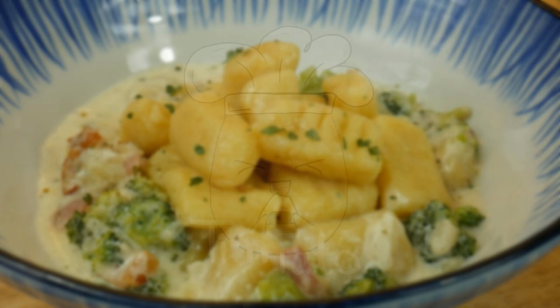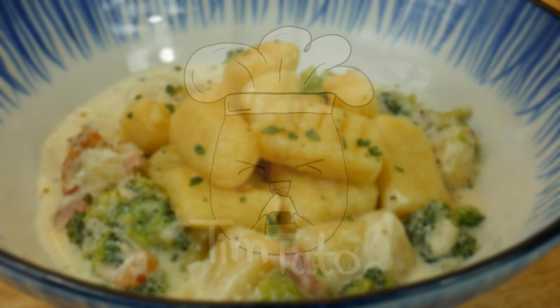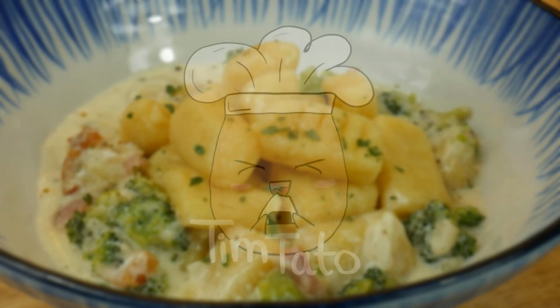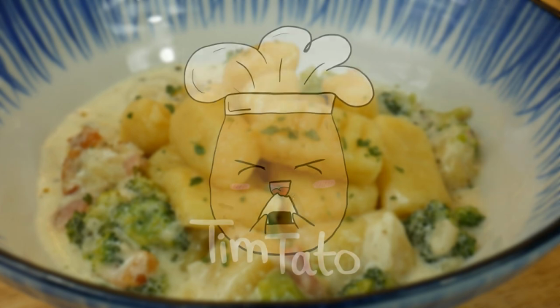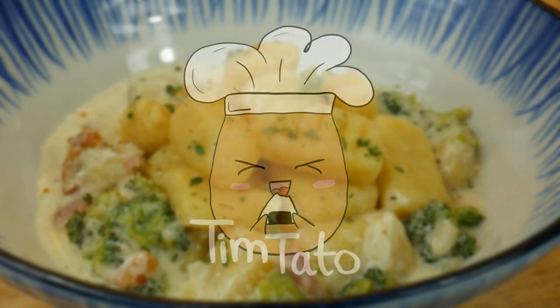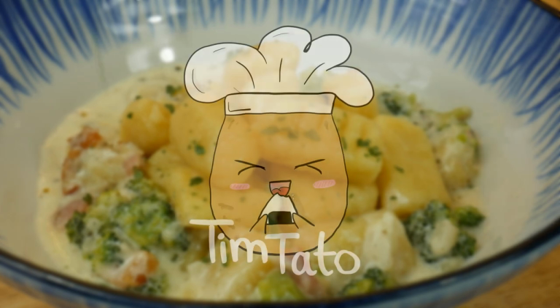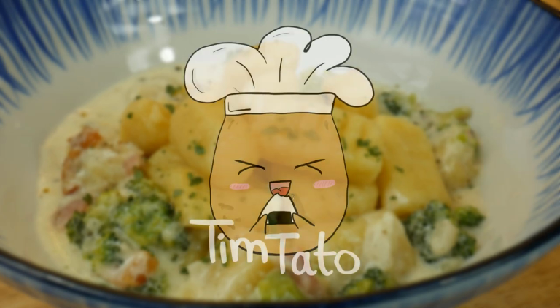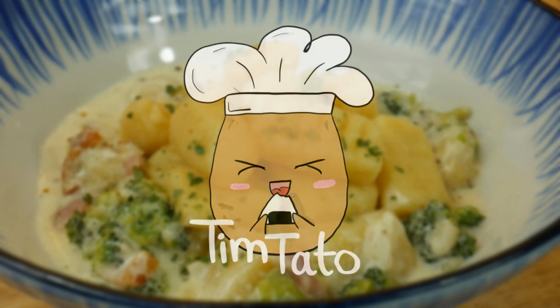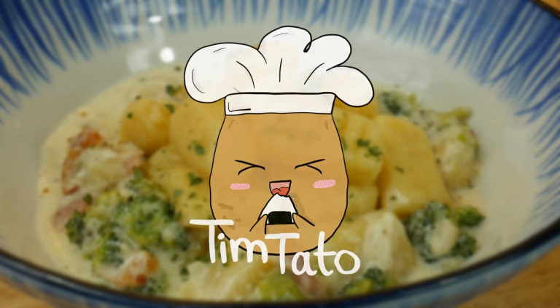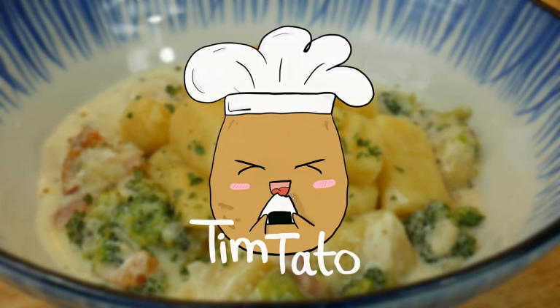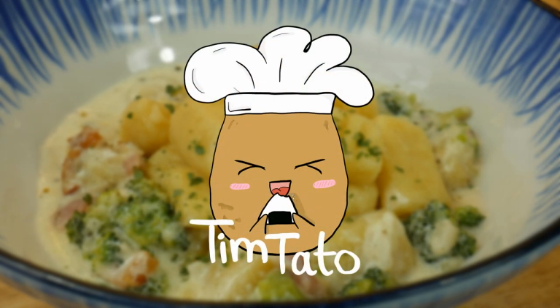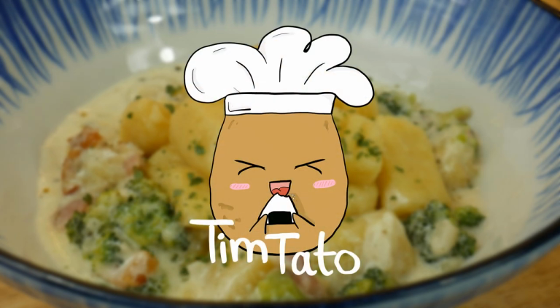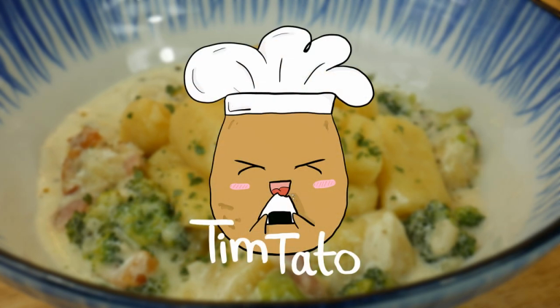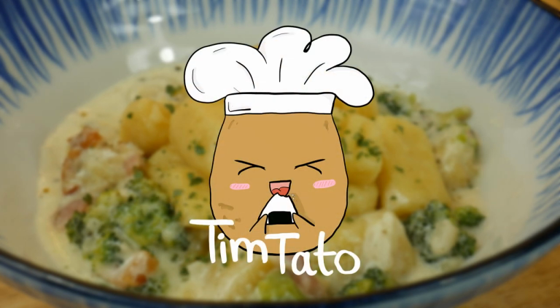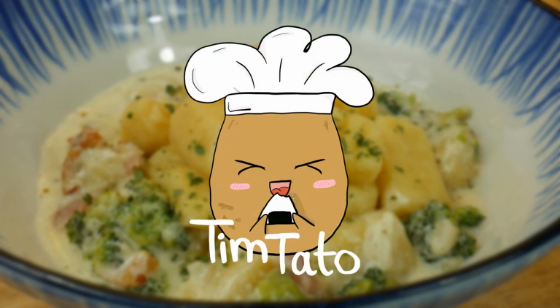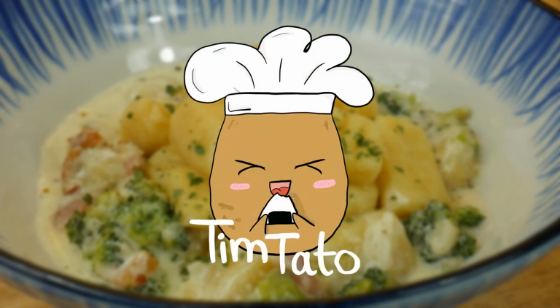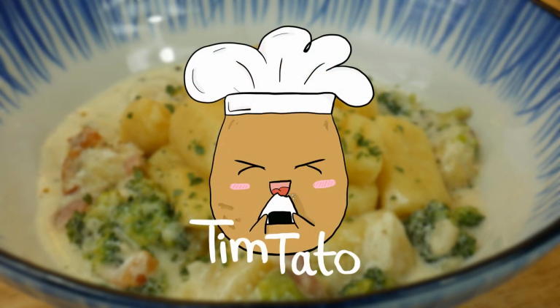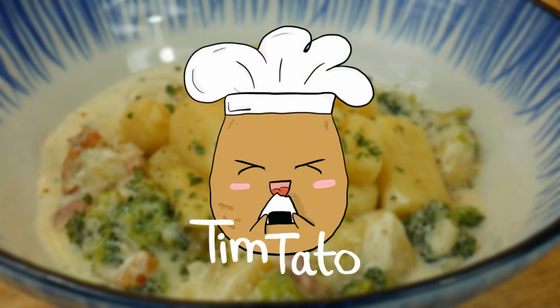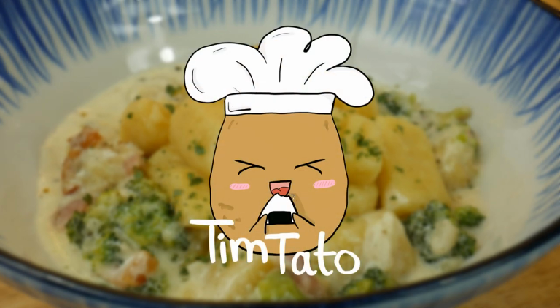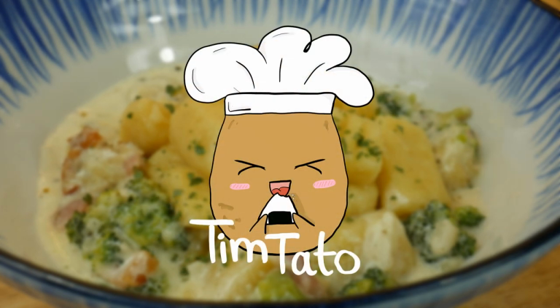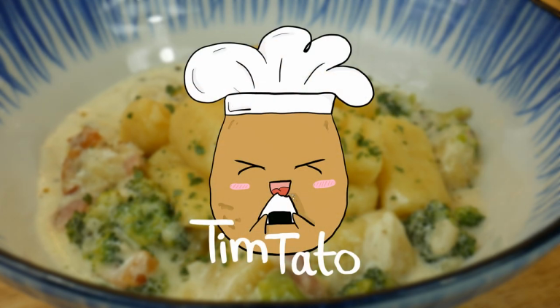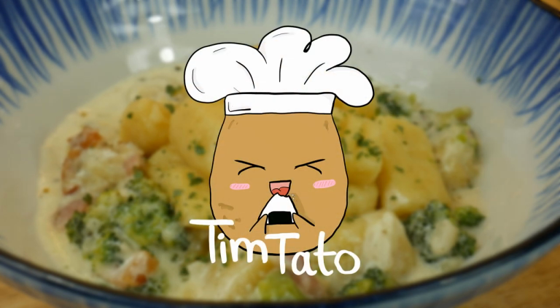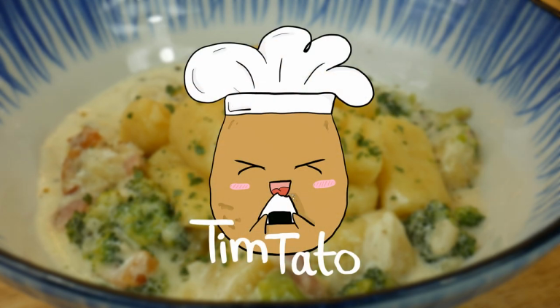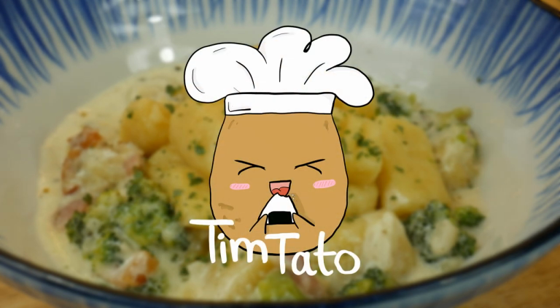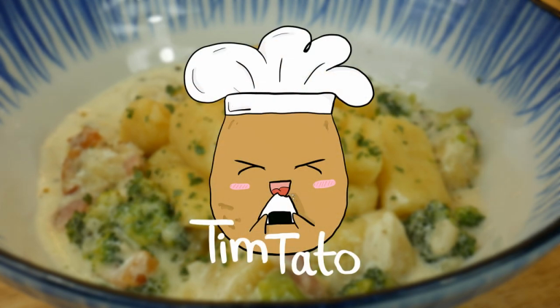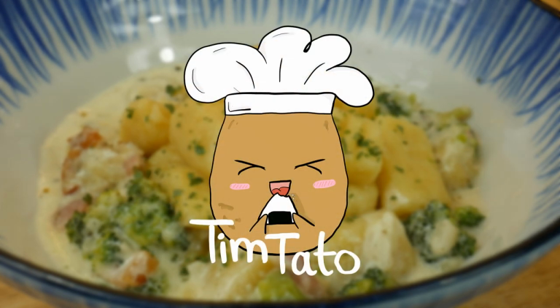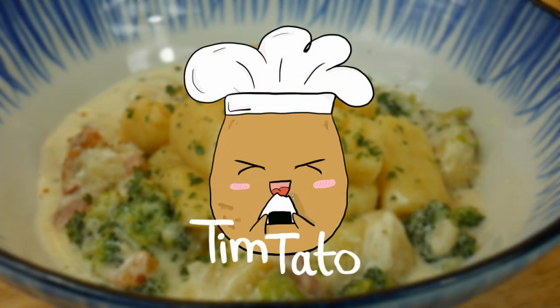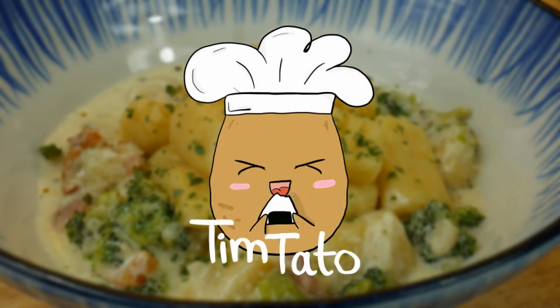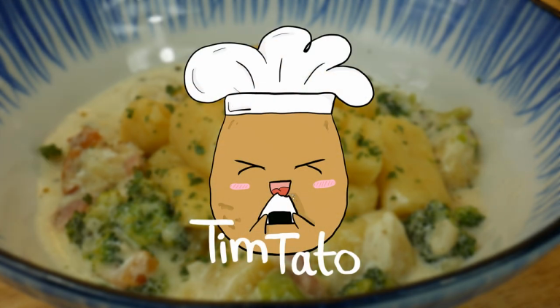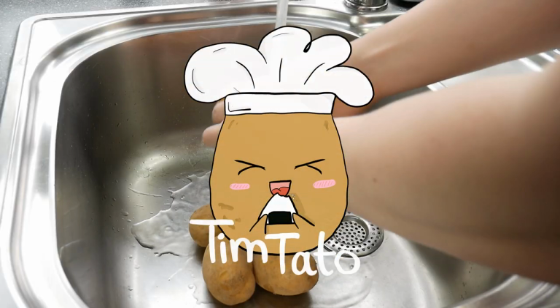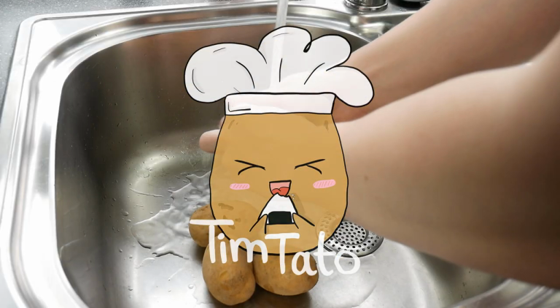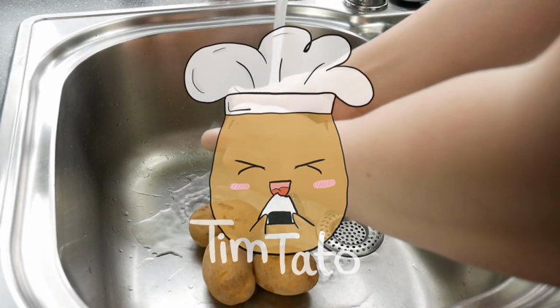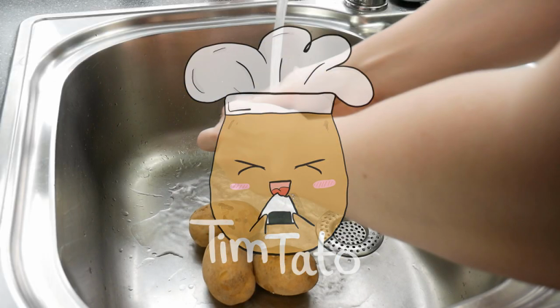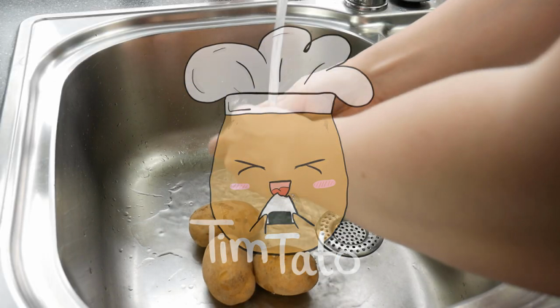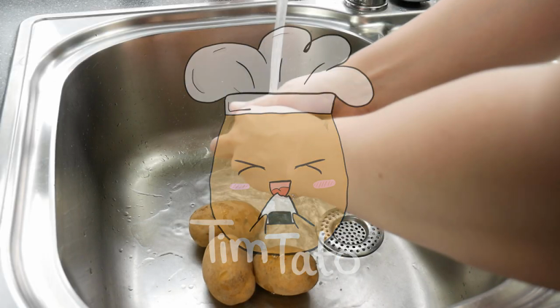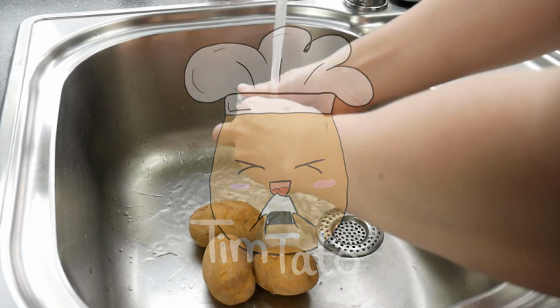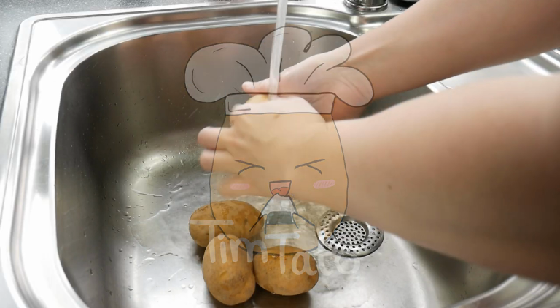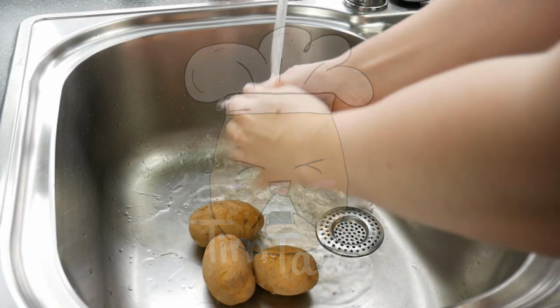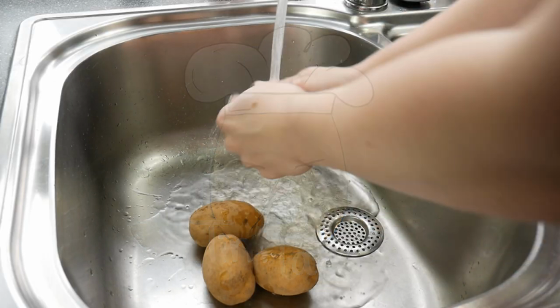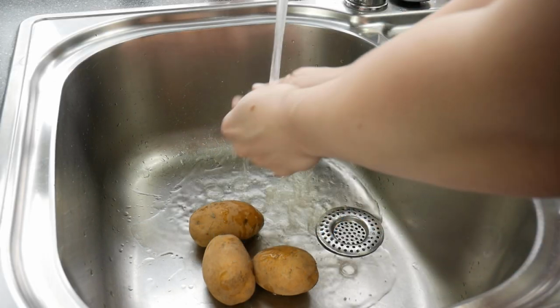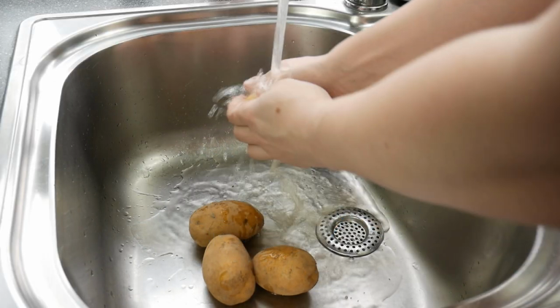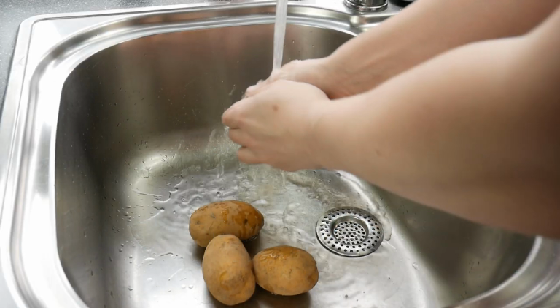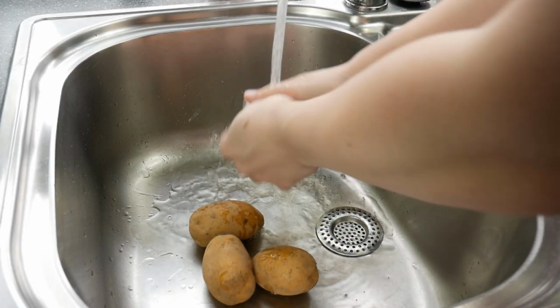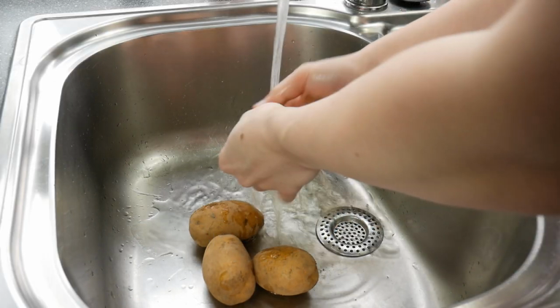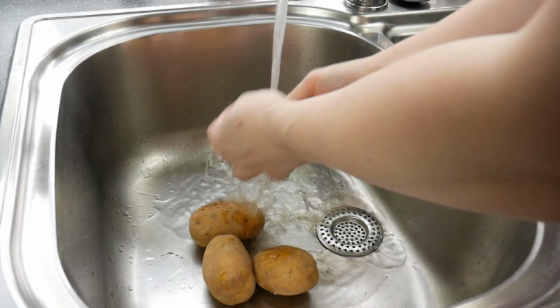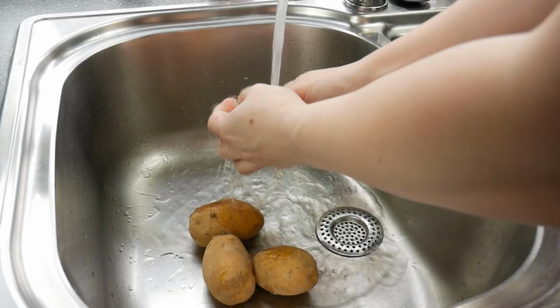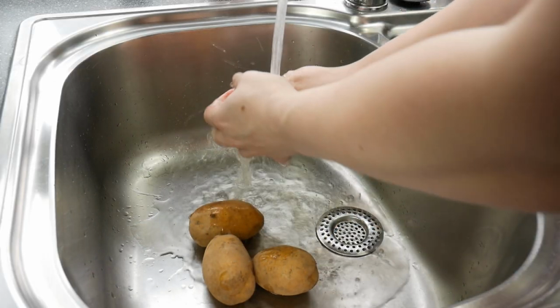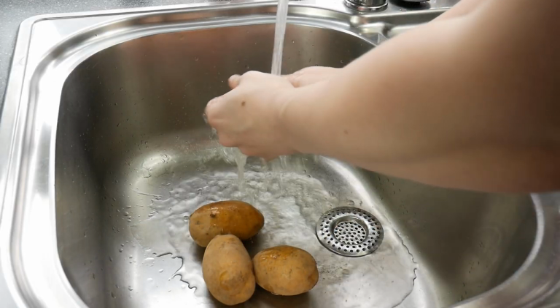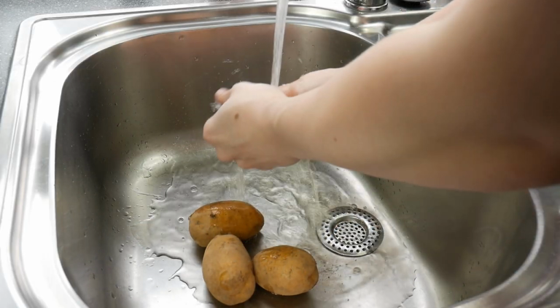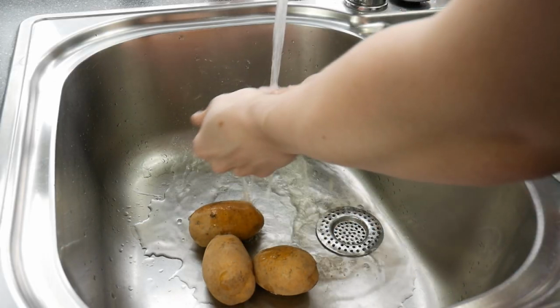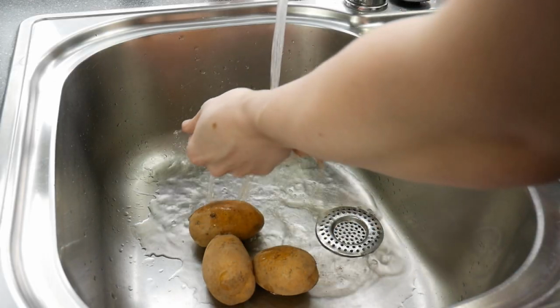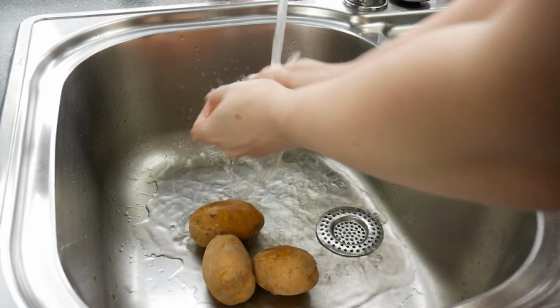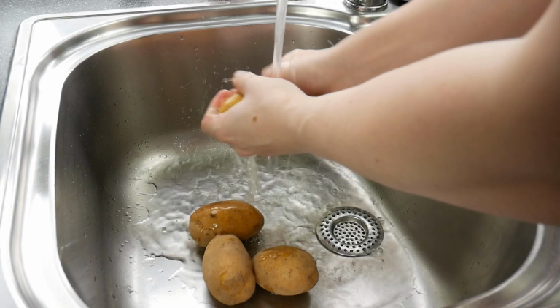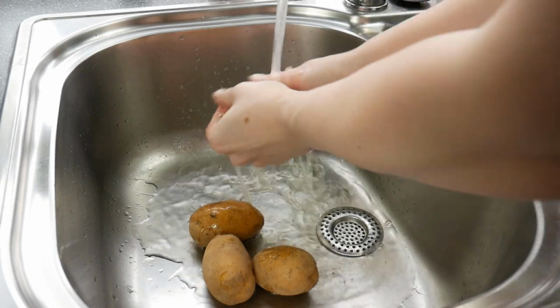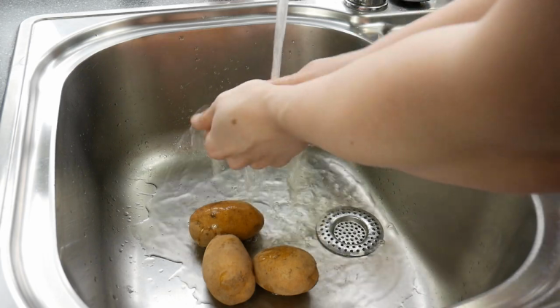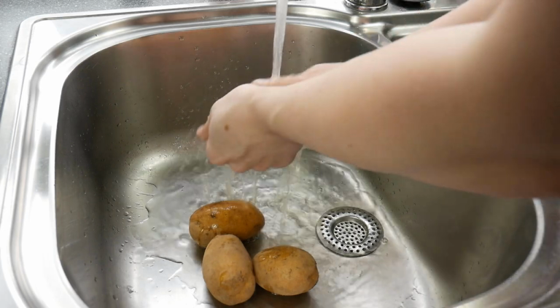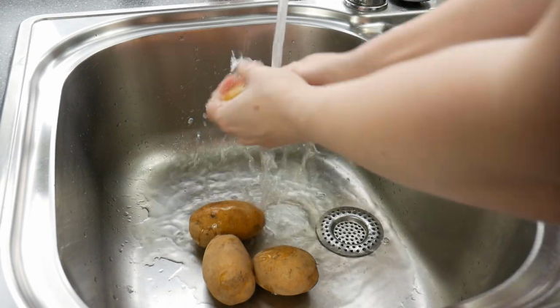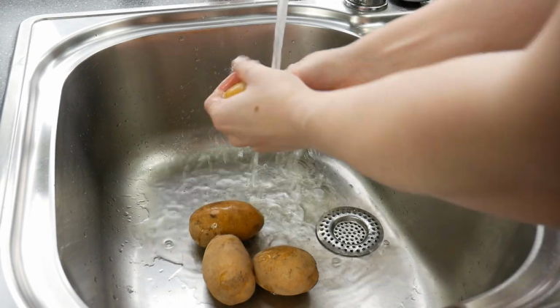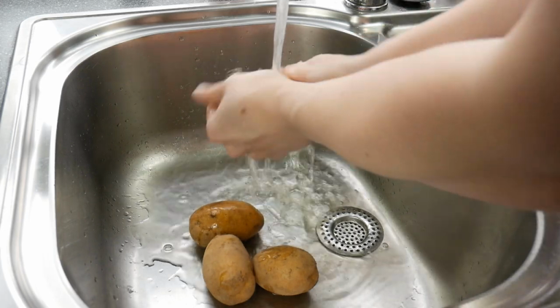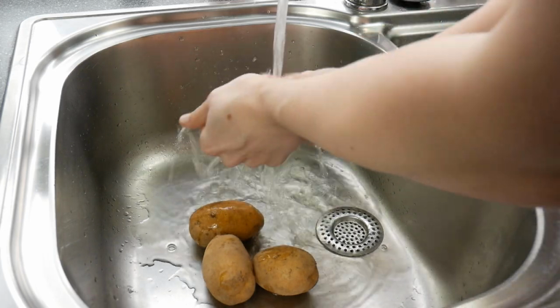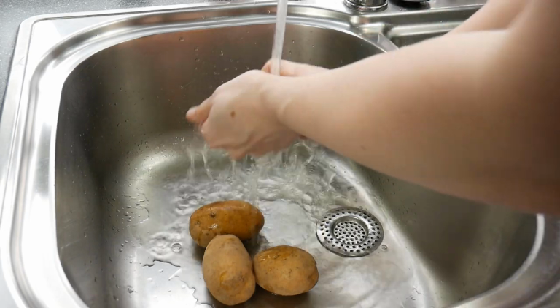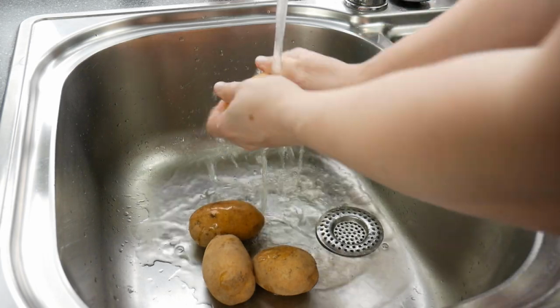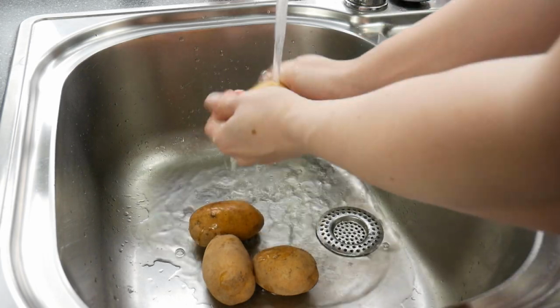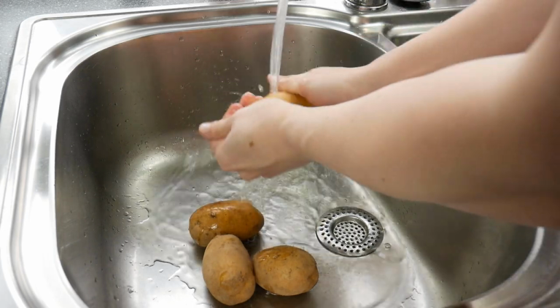Hey and welcome to a new video. Today we are making gnocchi. Gnocchi are a variety of pasta that have their origin in Italy.